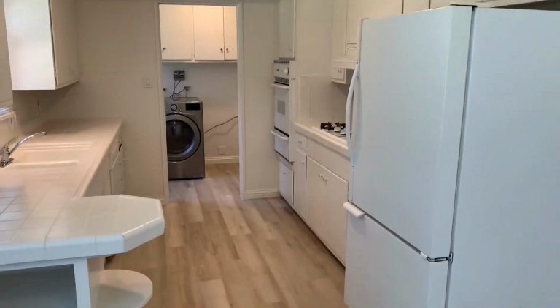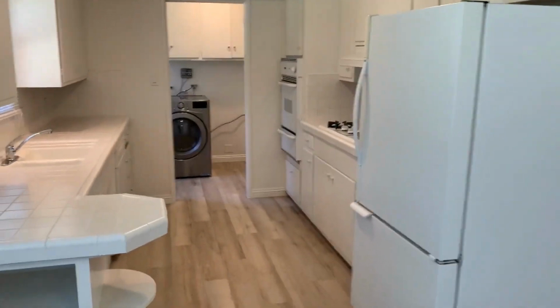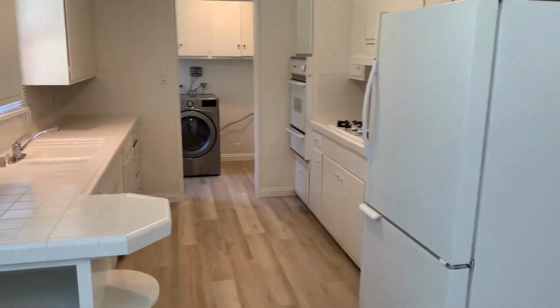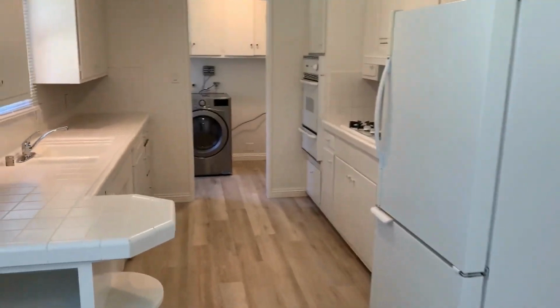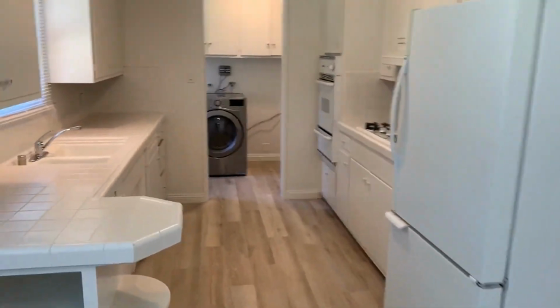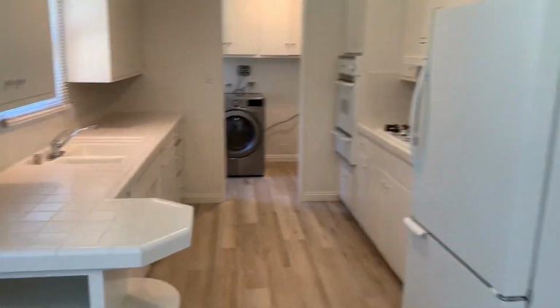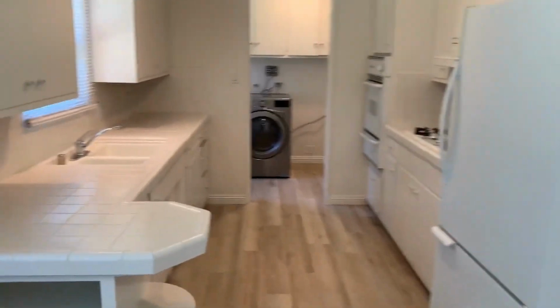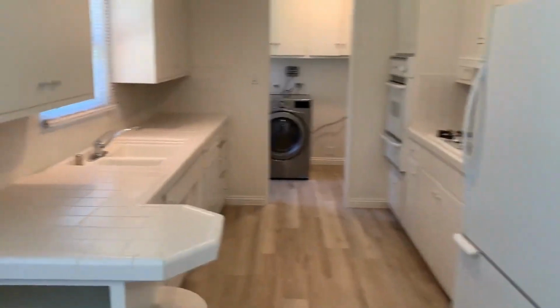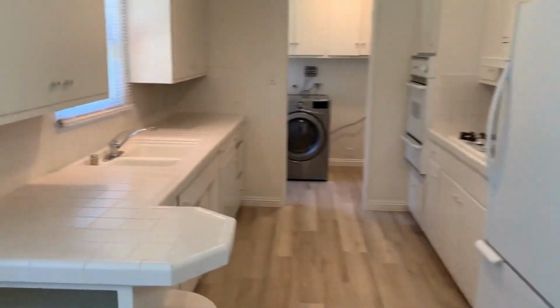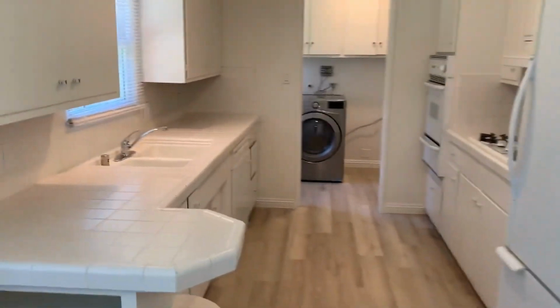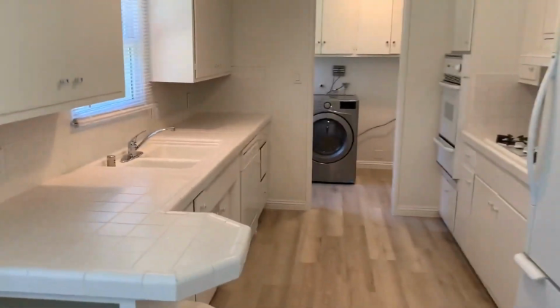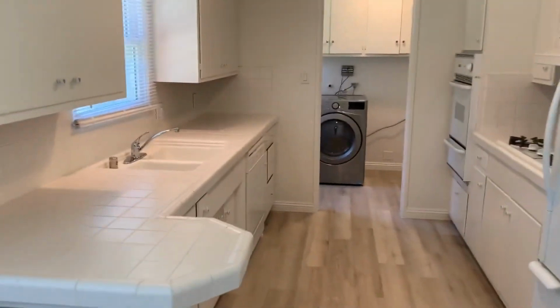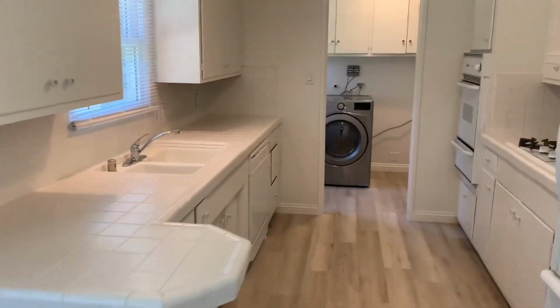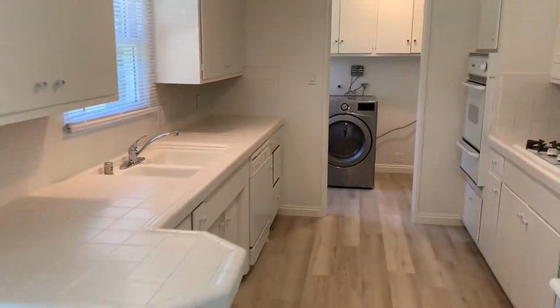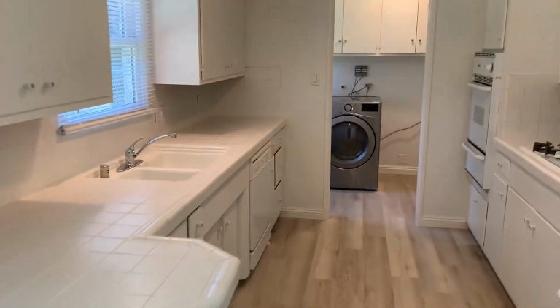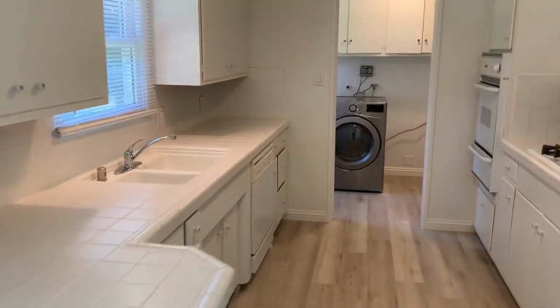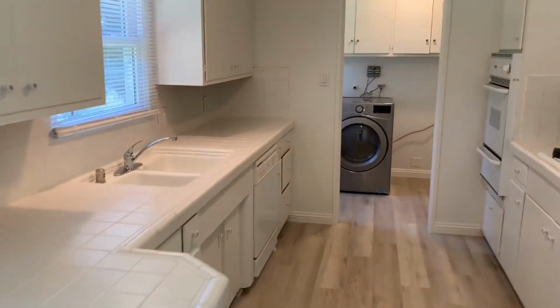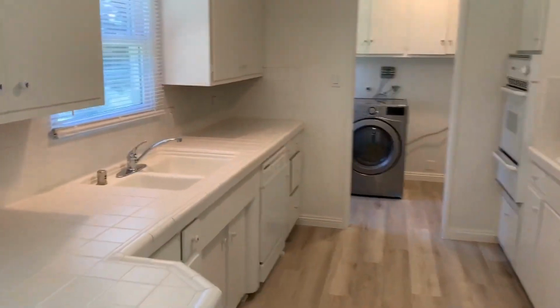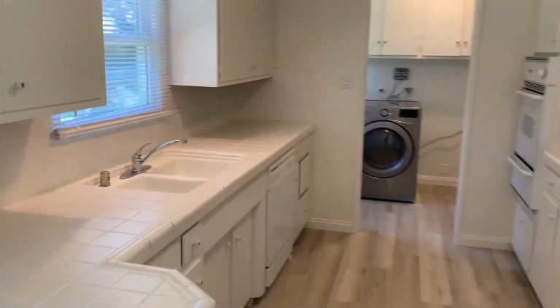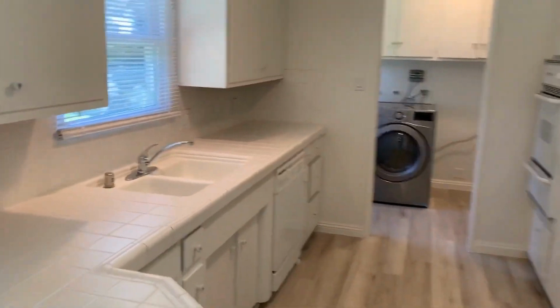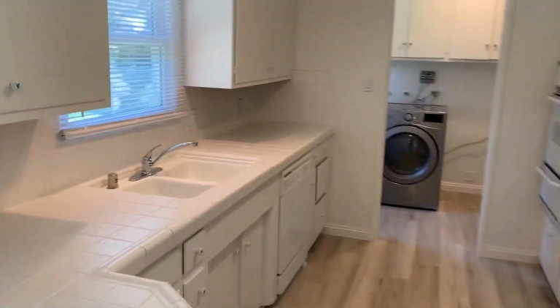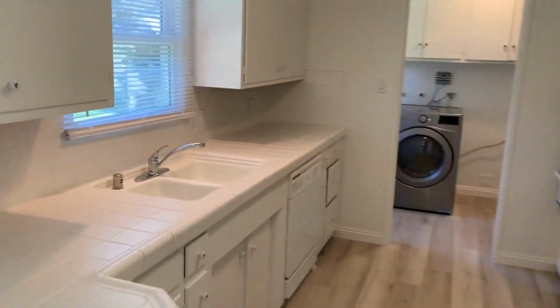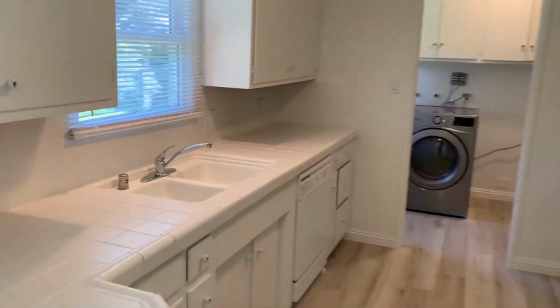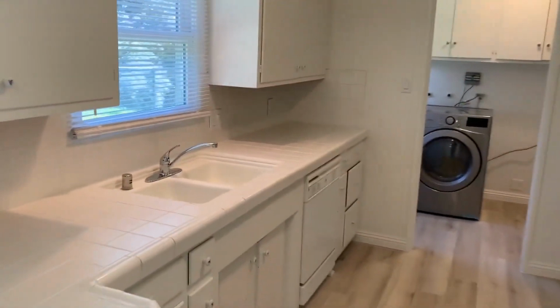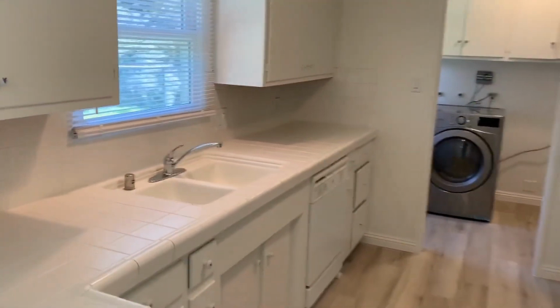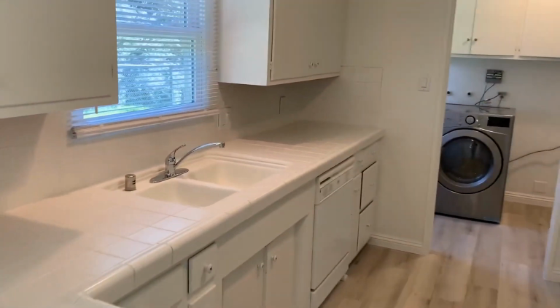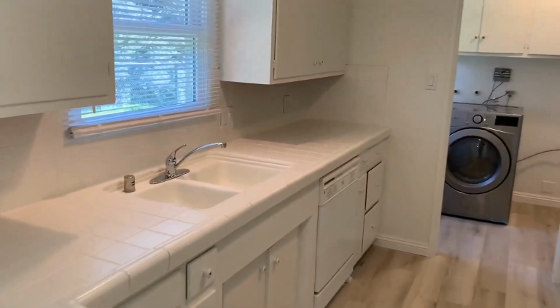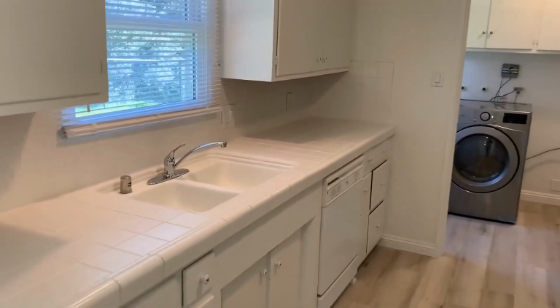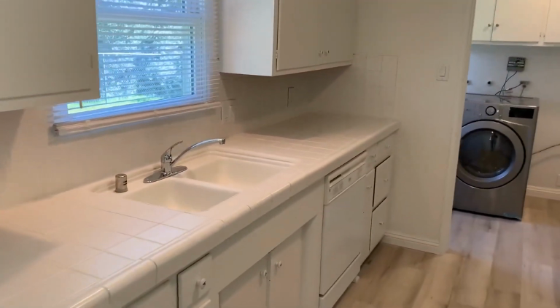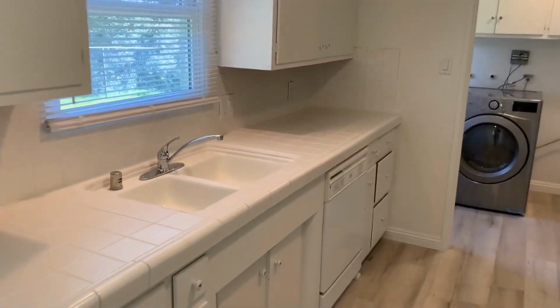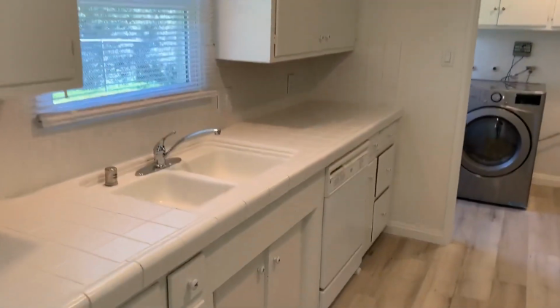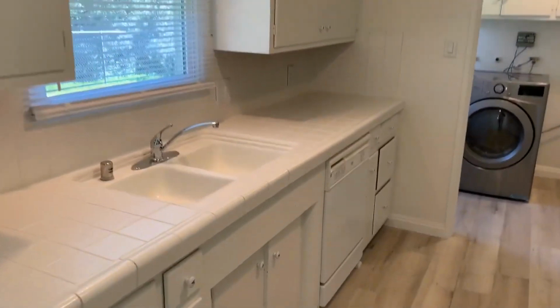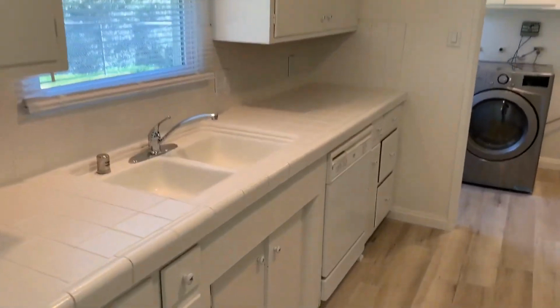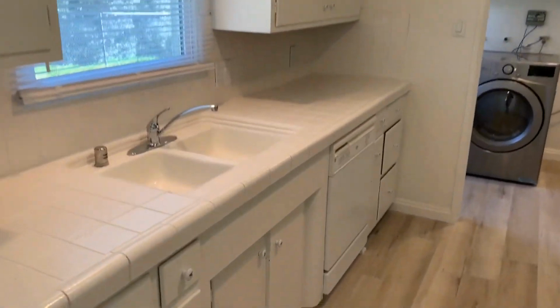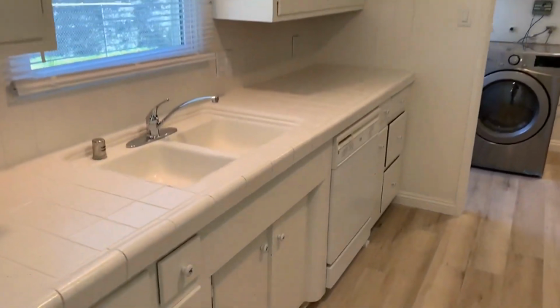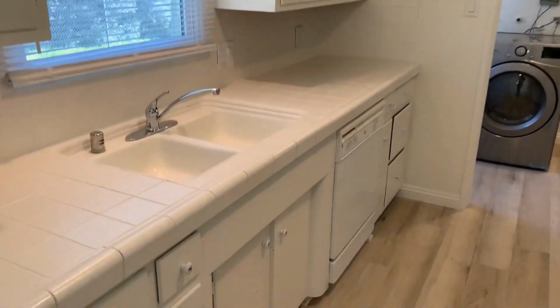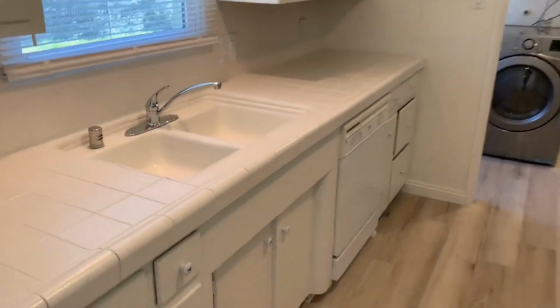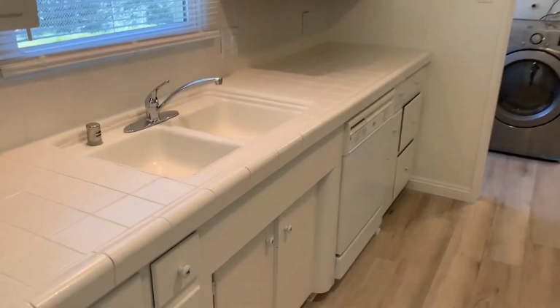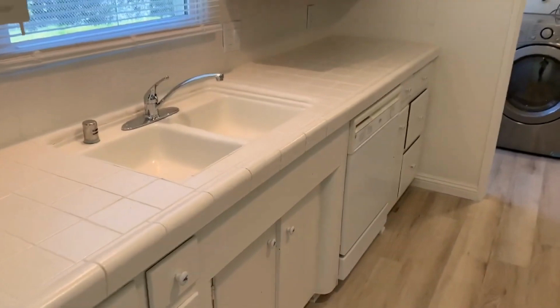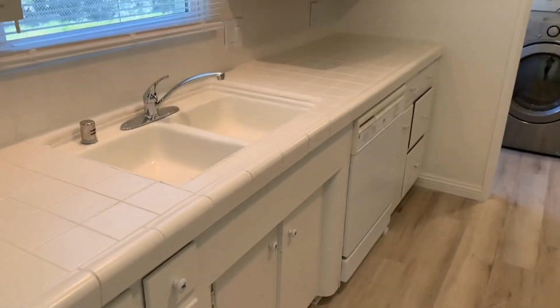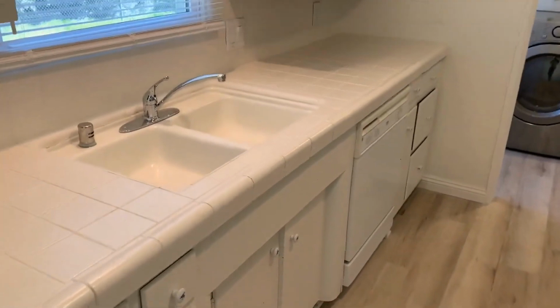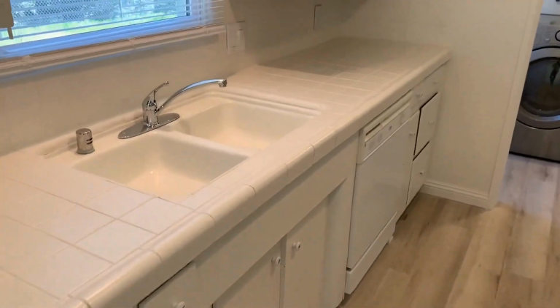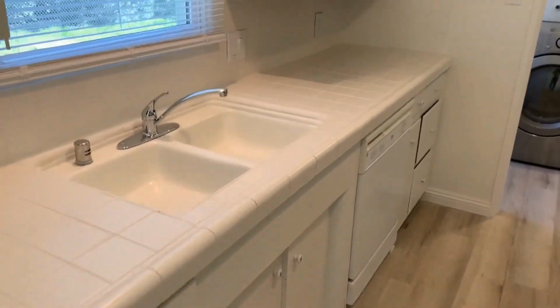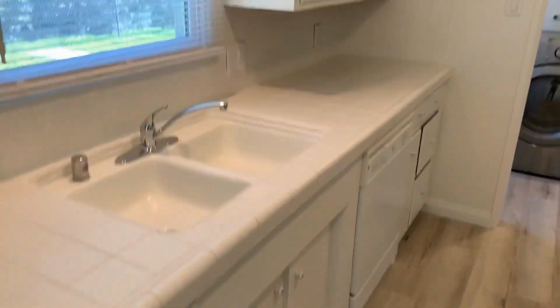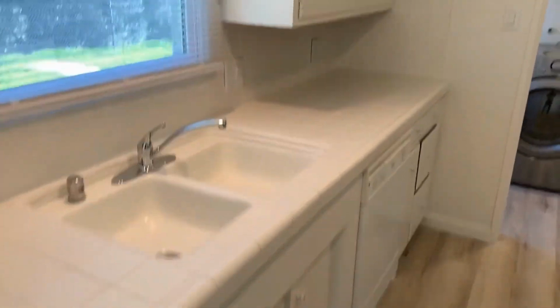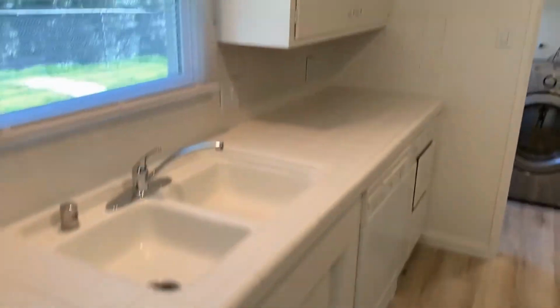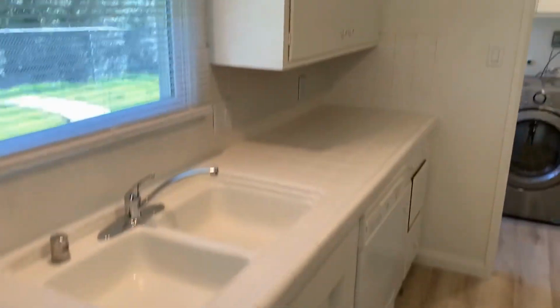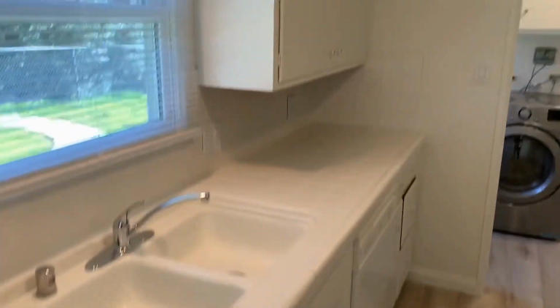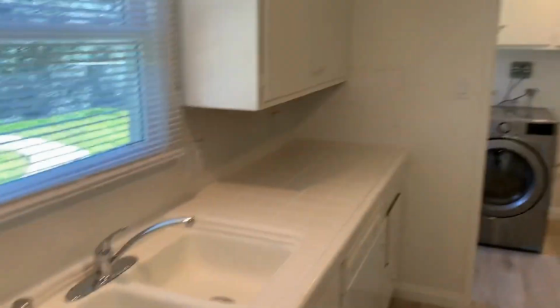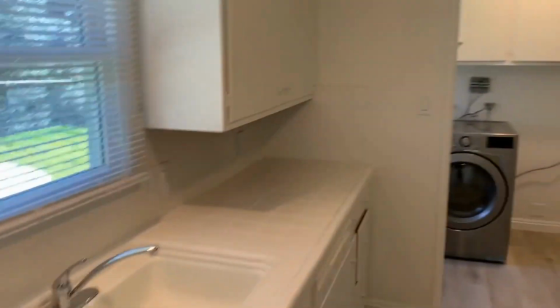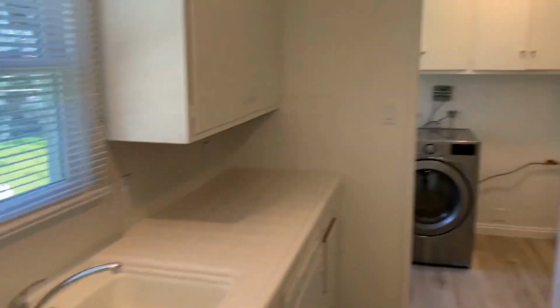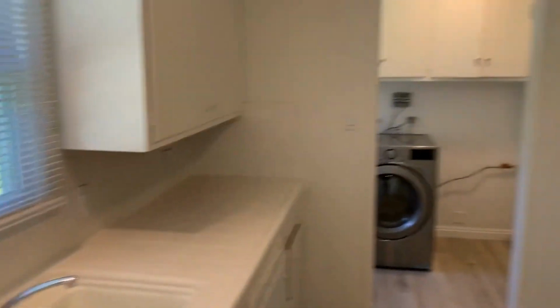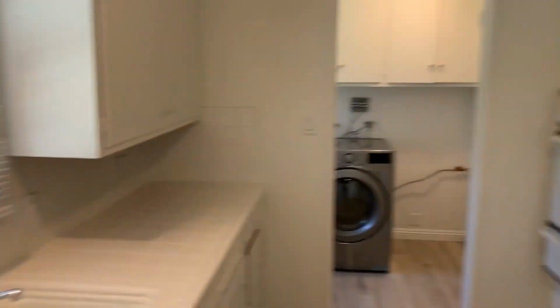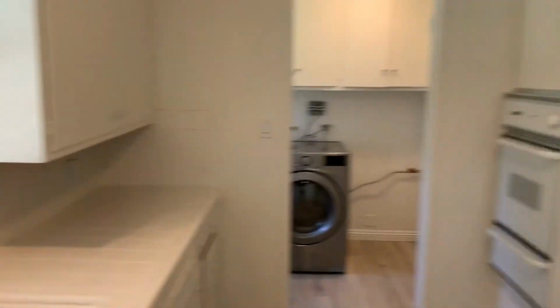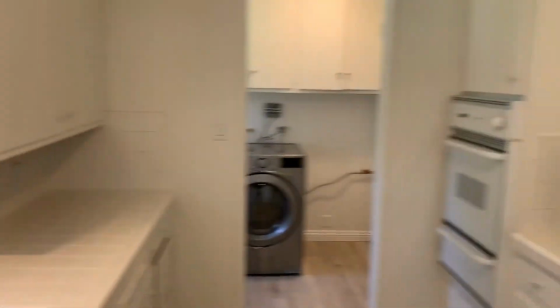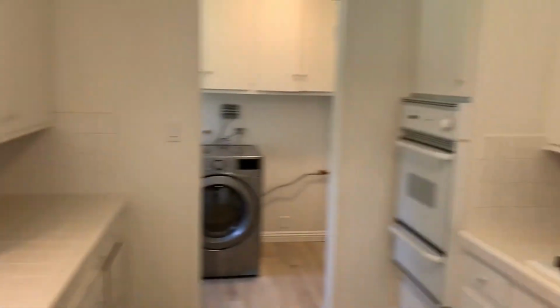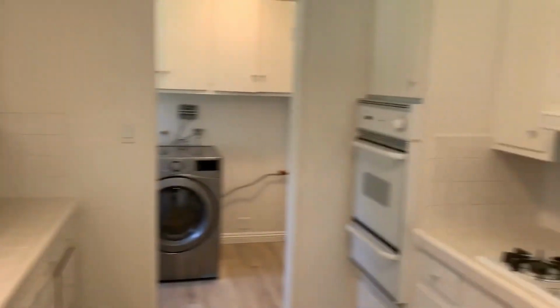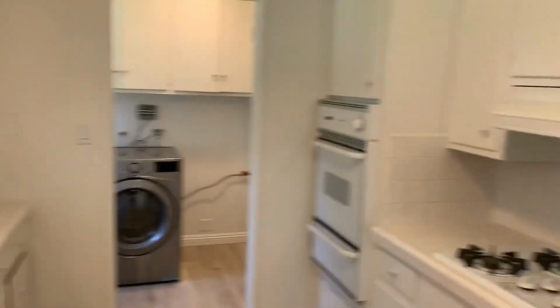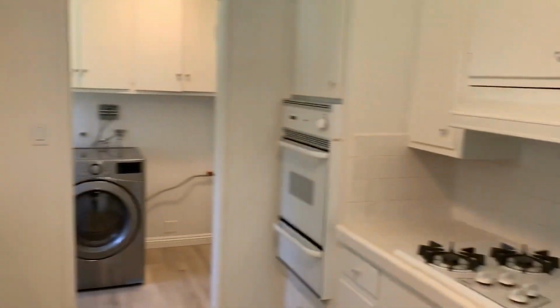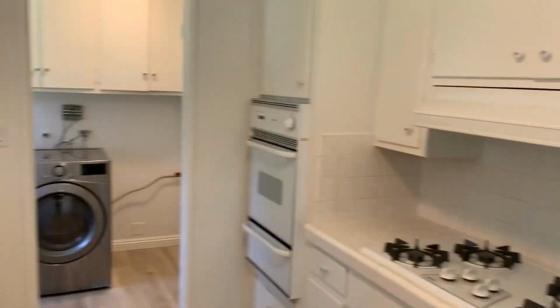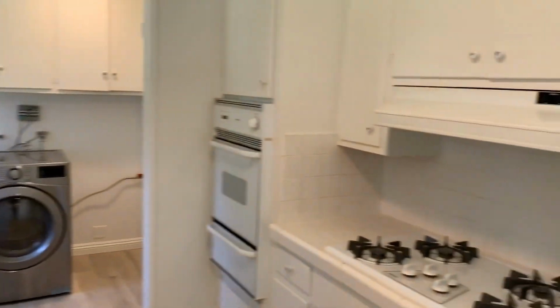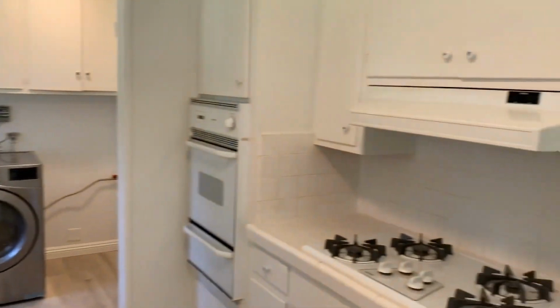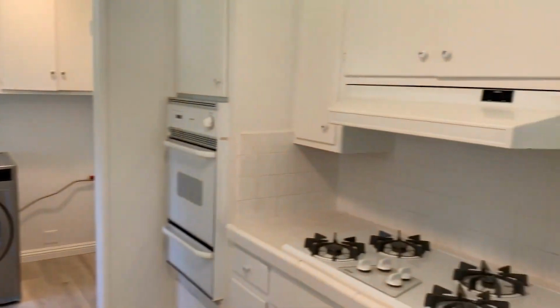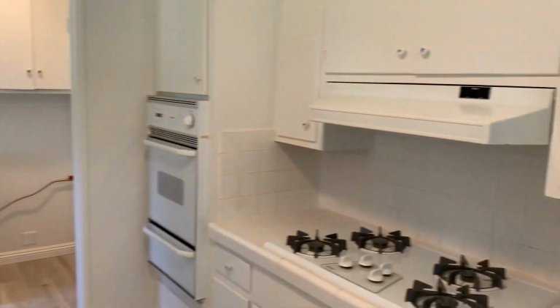Moving on to the kitchen — fully equipped with a refrigerator, stove, oven, and dishwasher. There is no microwave at this property.